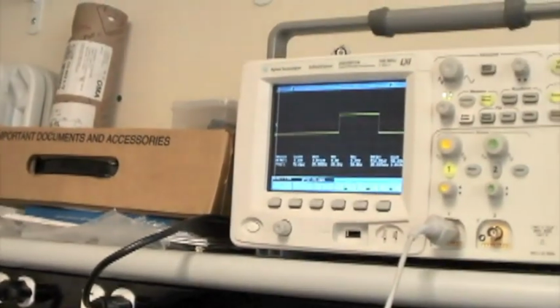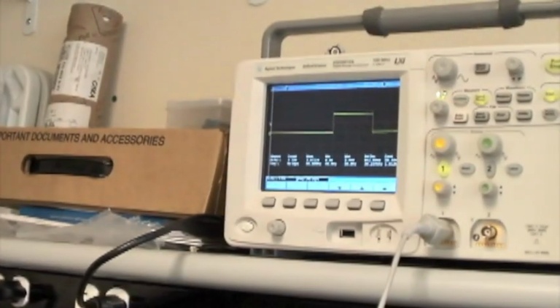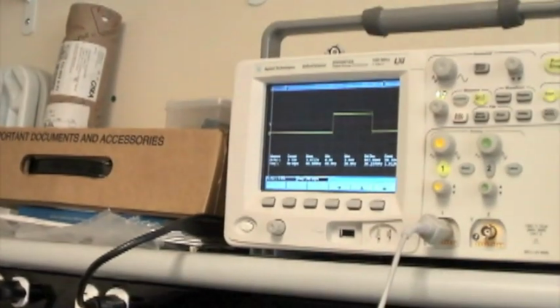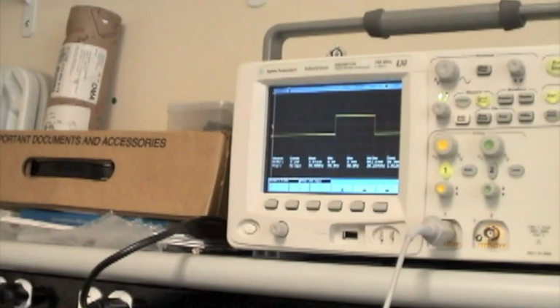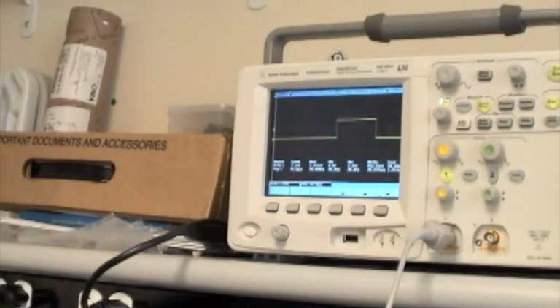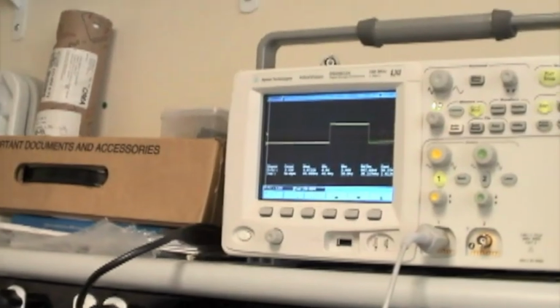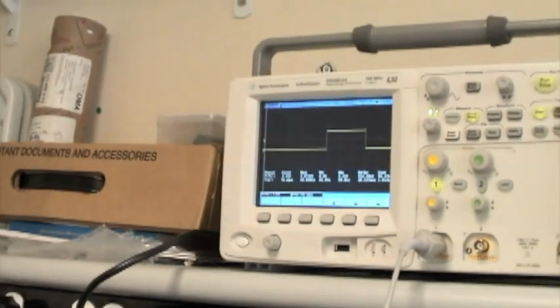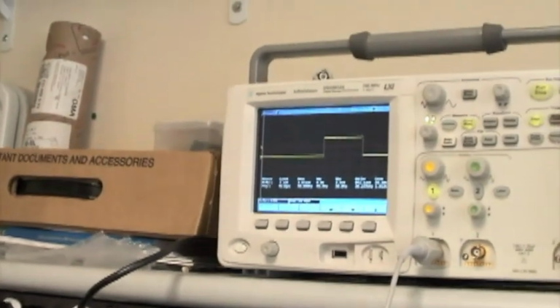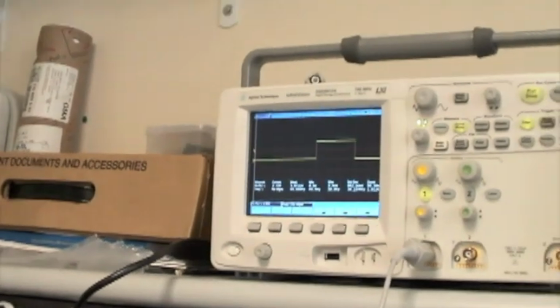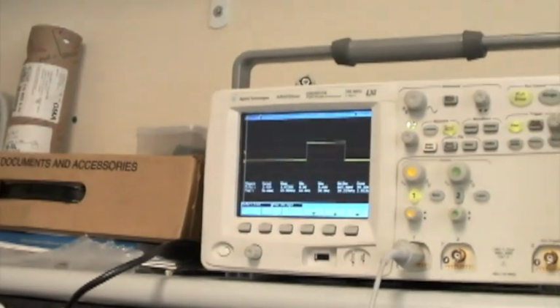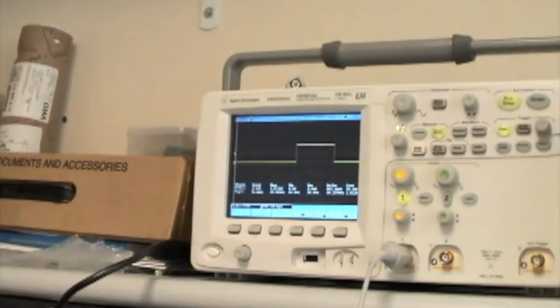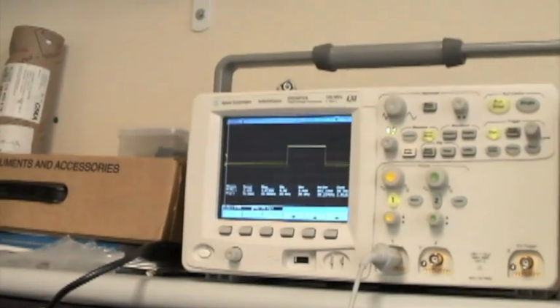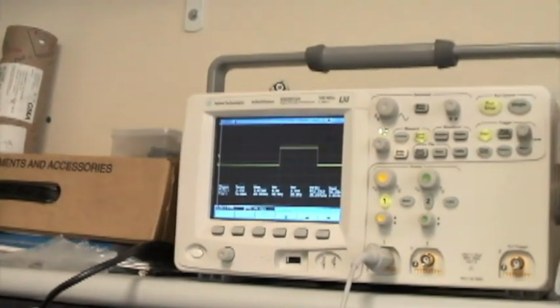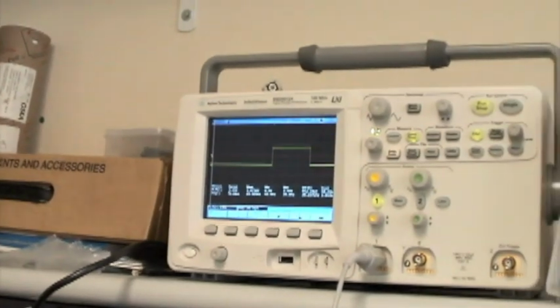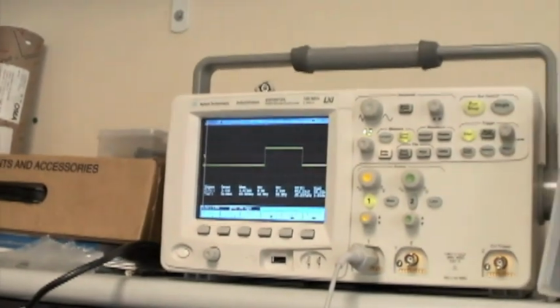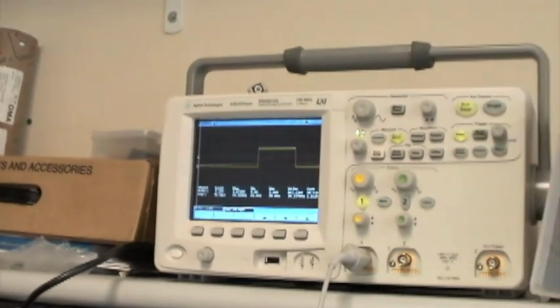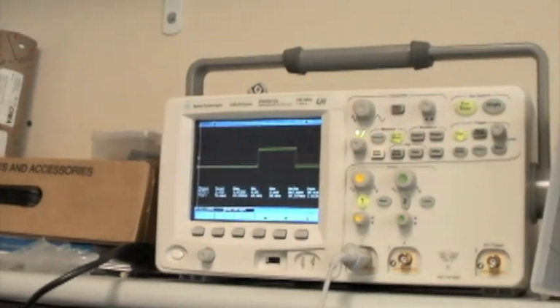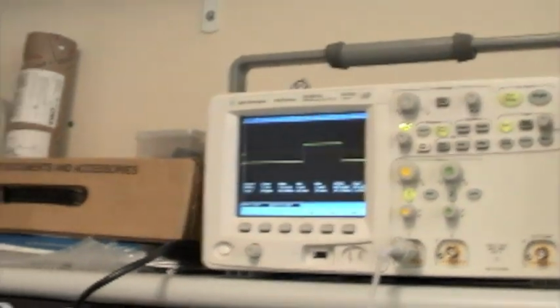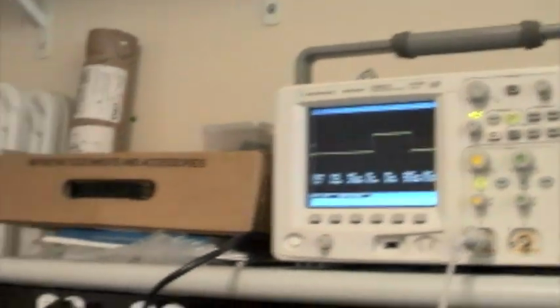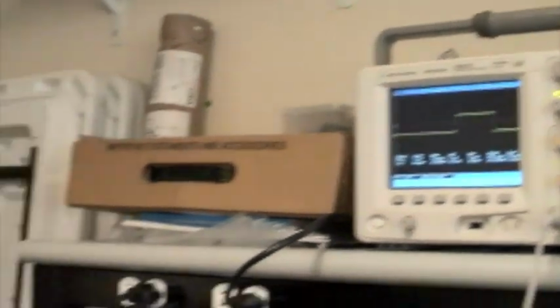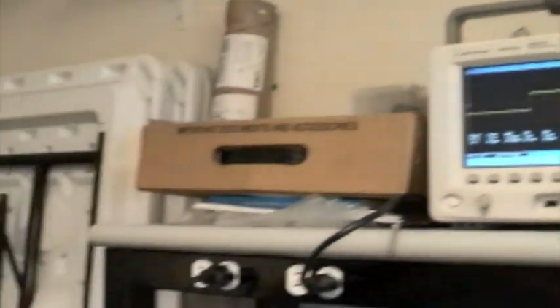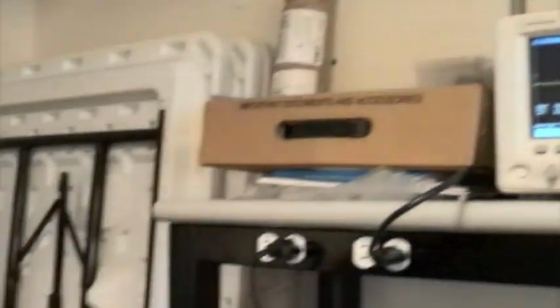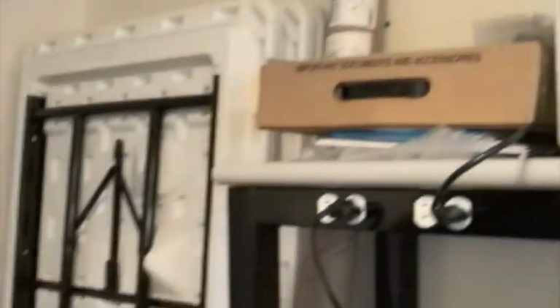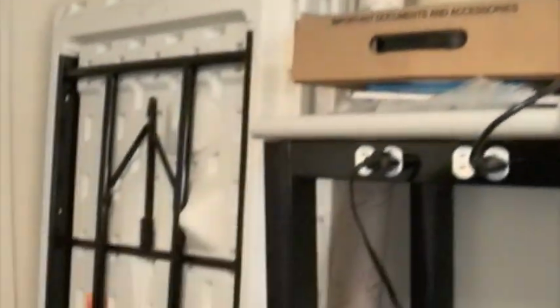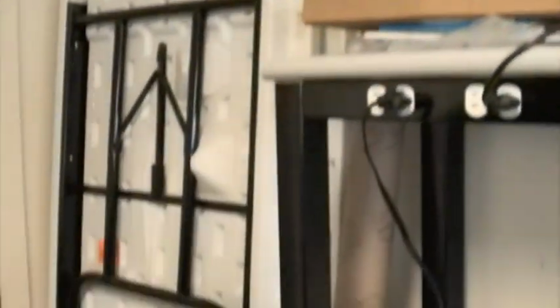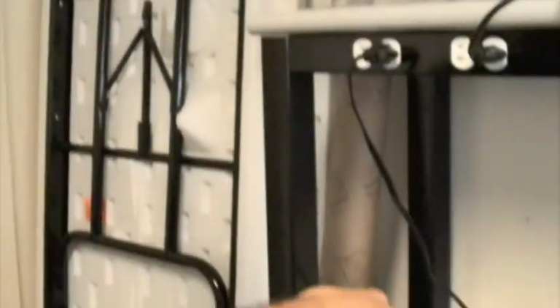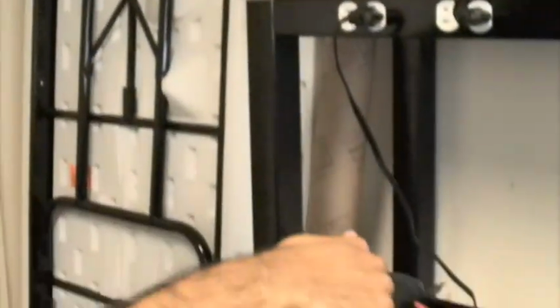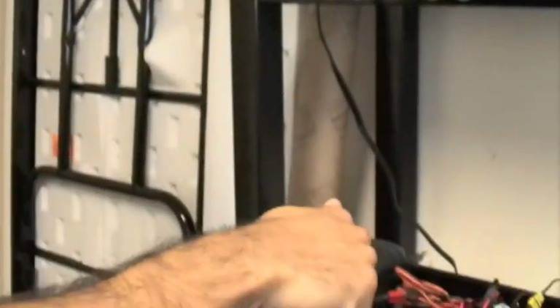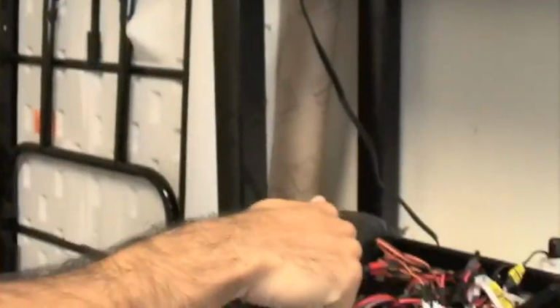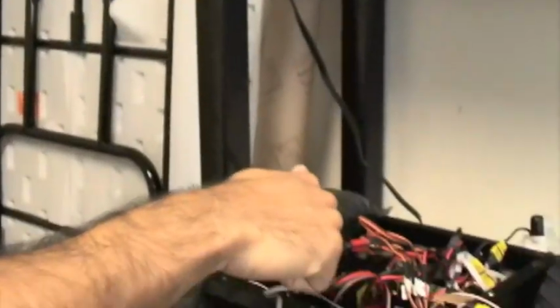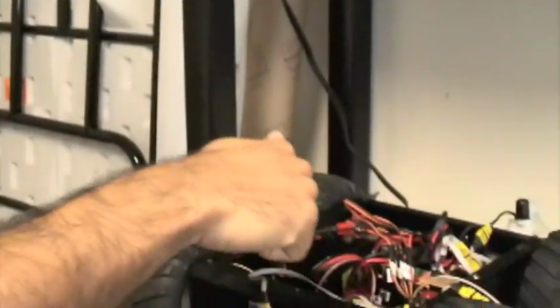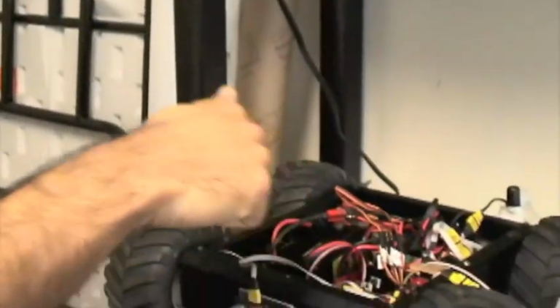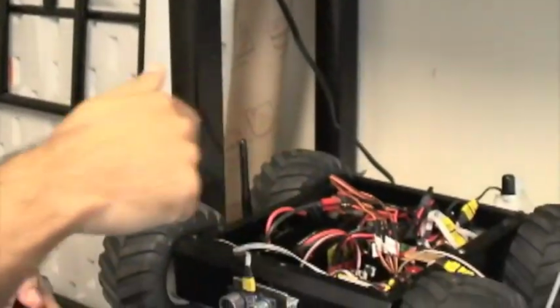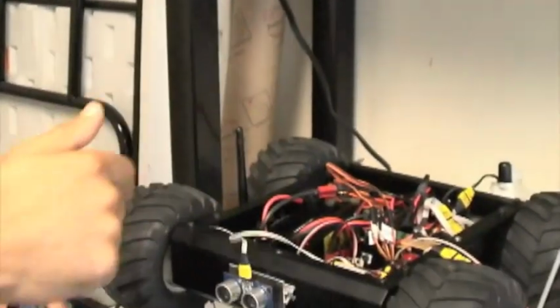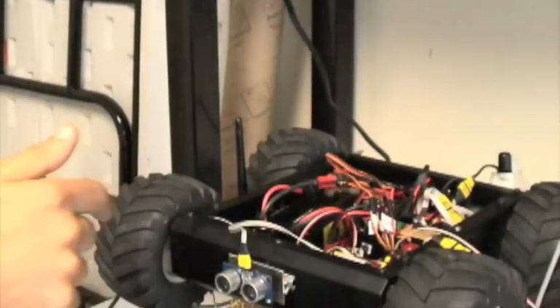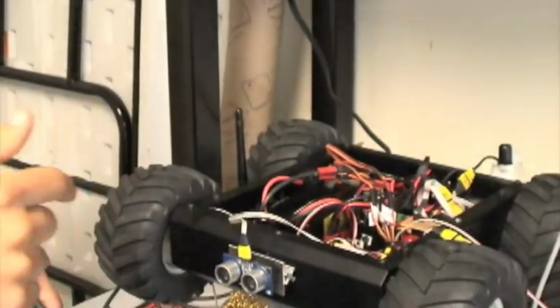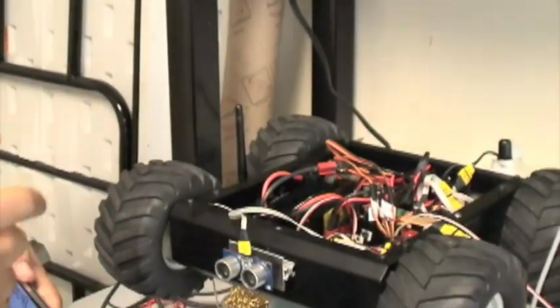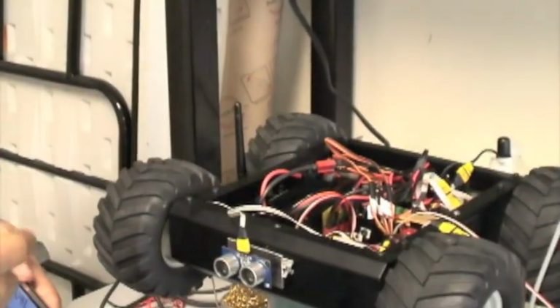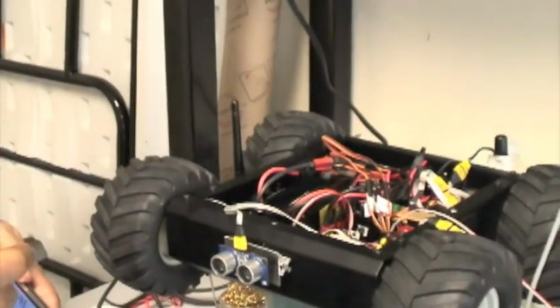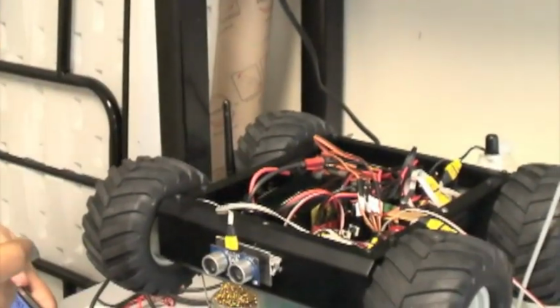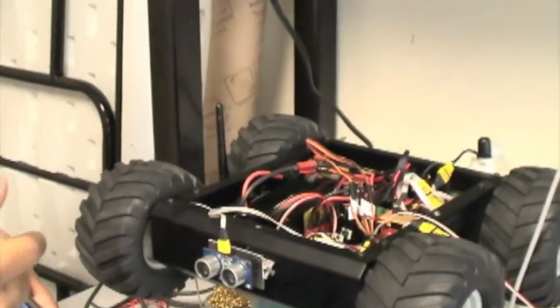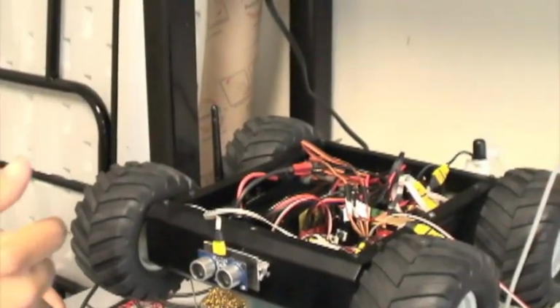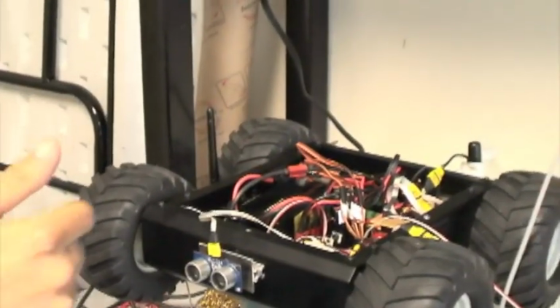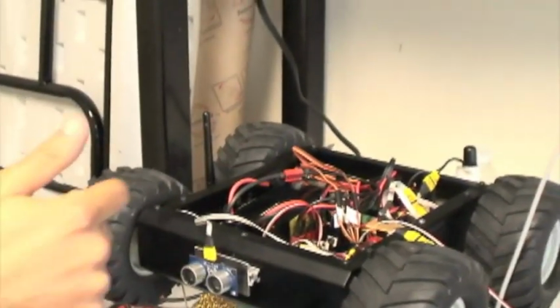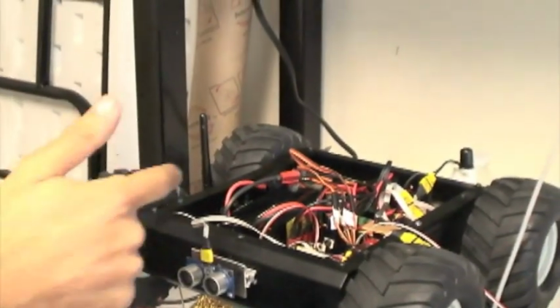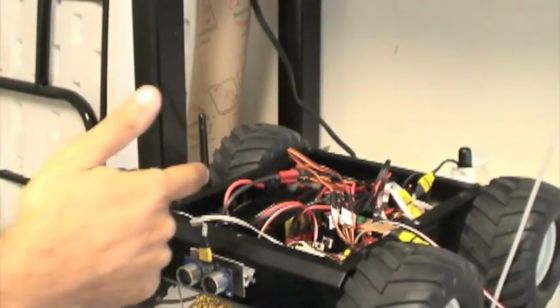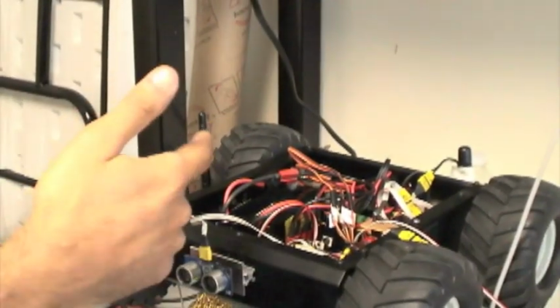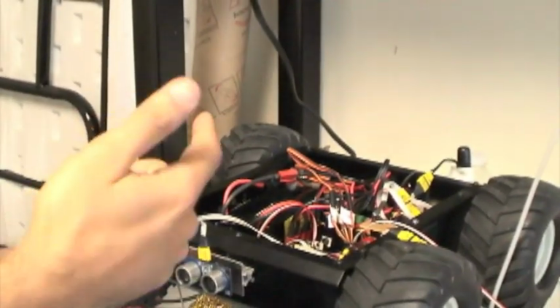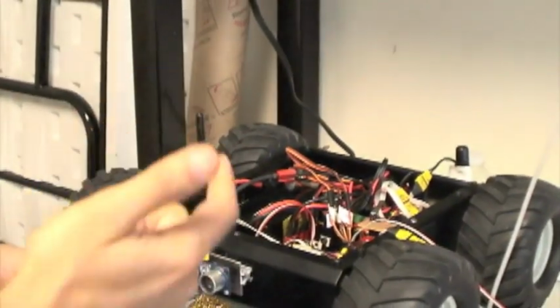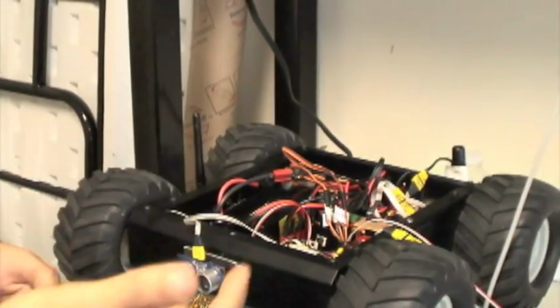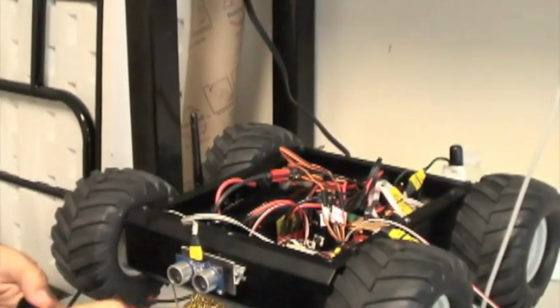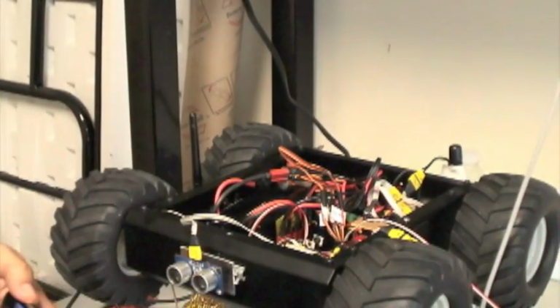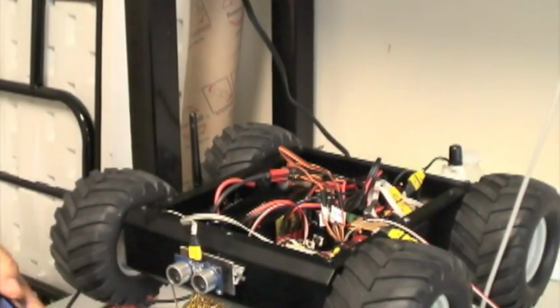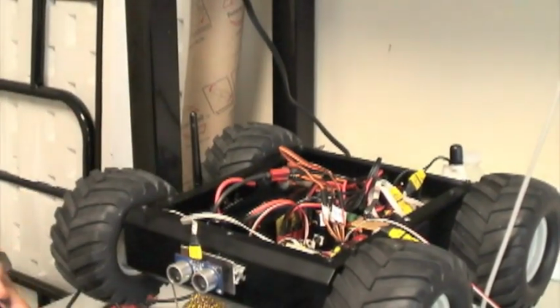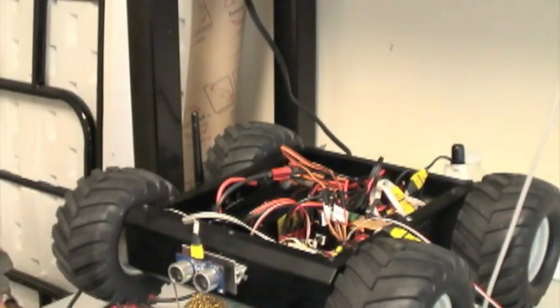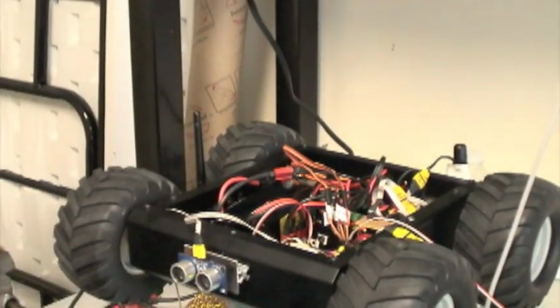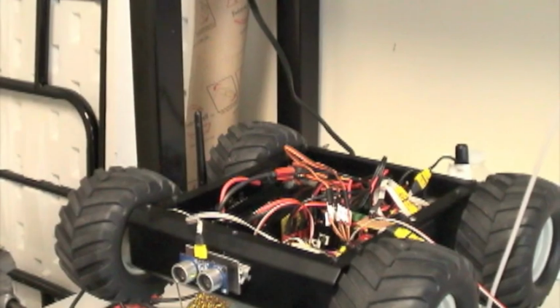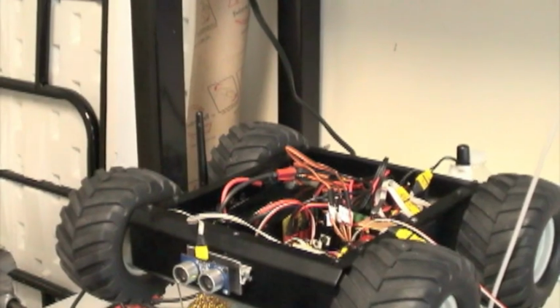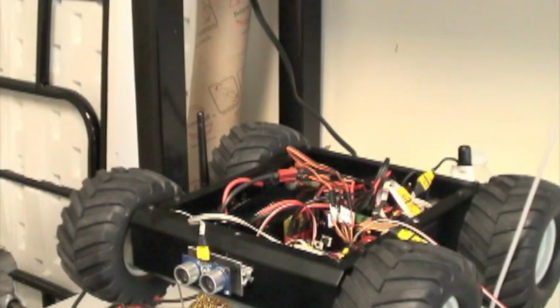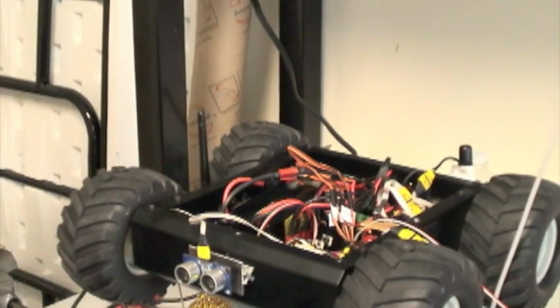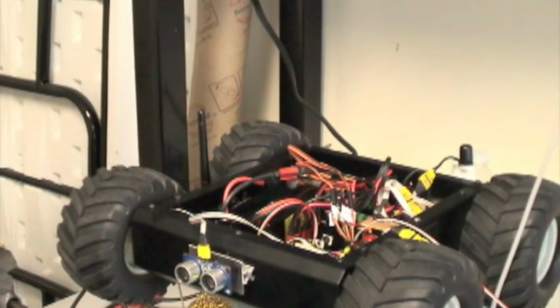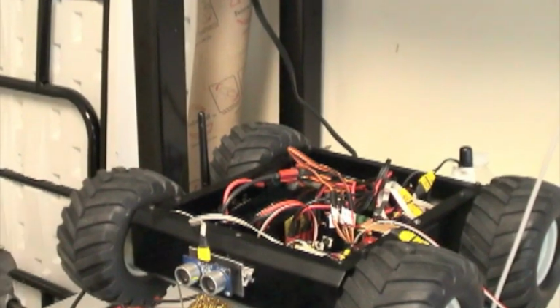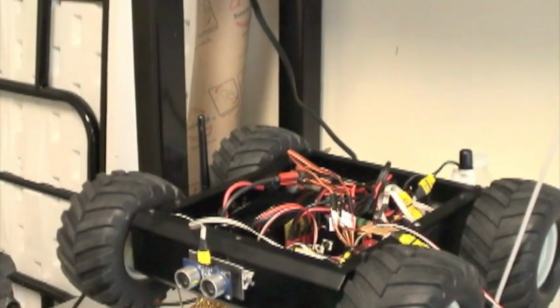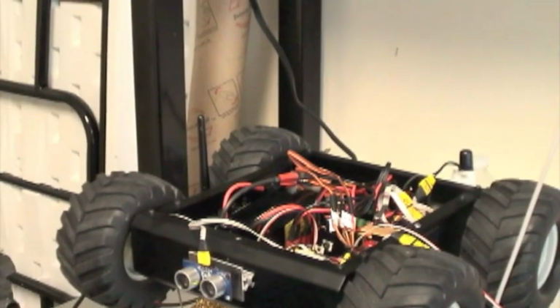The concurrent tasks running include the ultrasonic task, the GPS task, and transmitting and receiving information through the wireless.